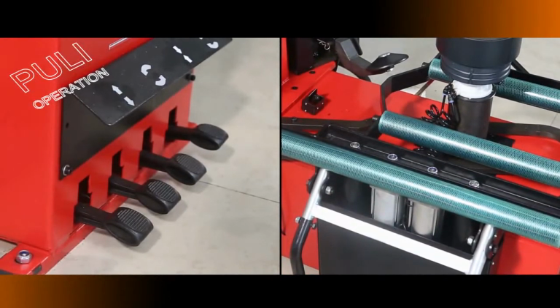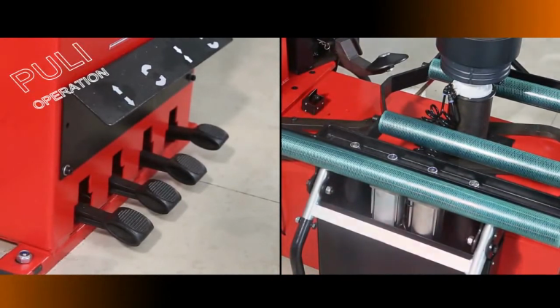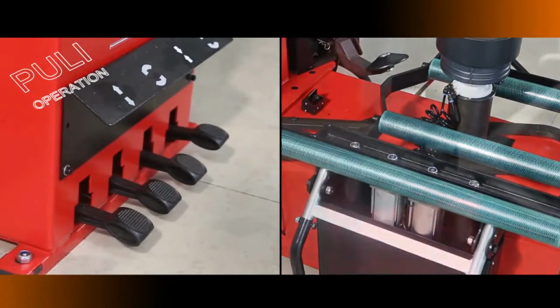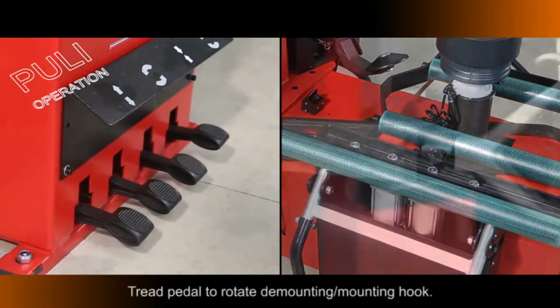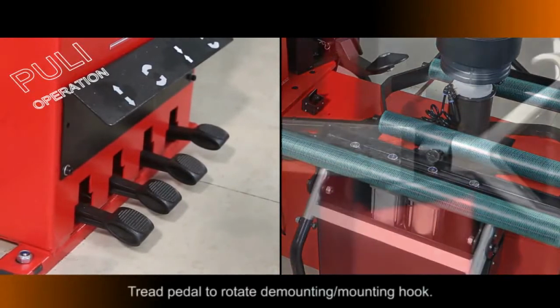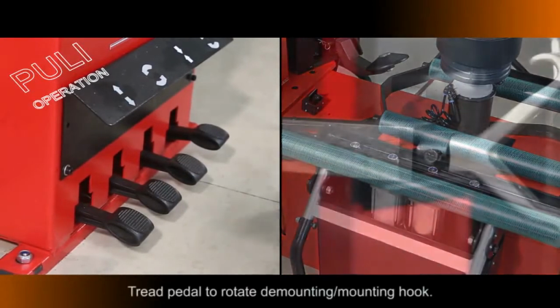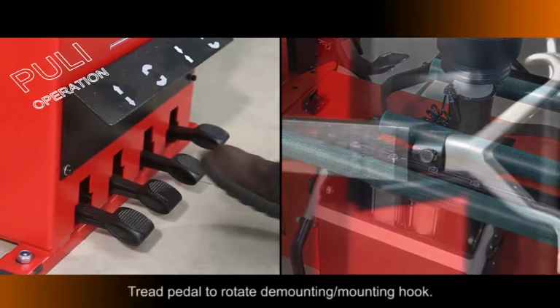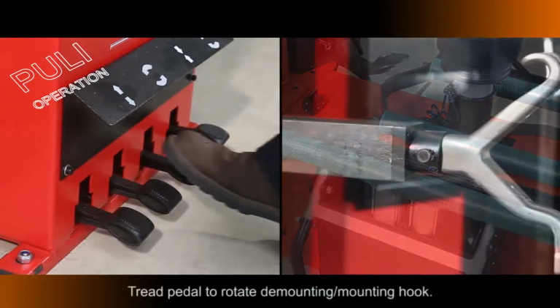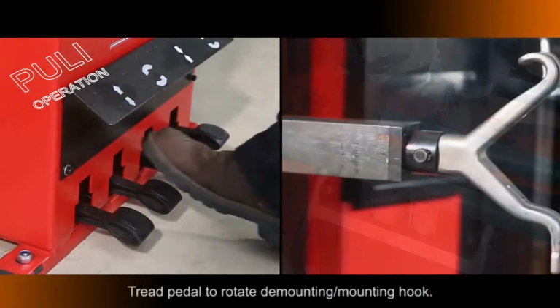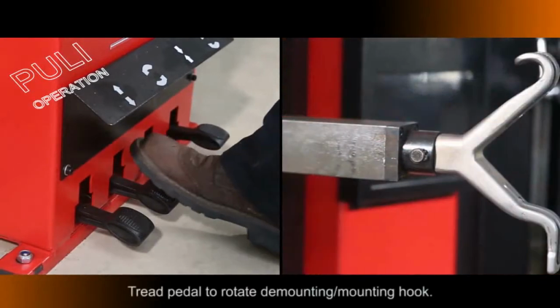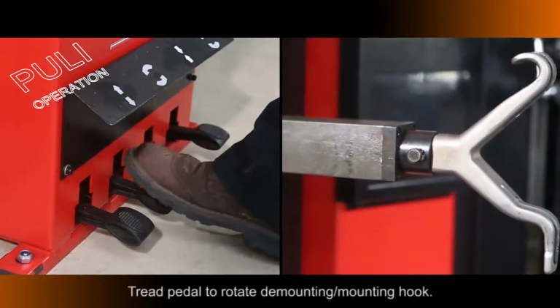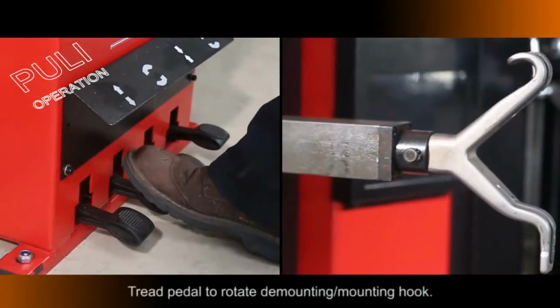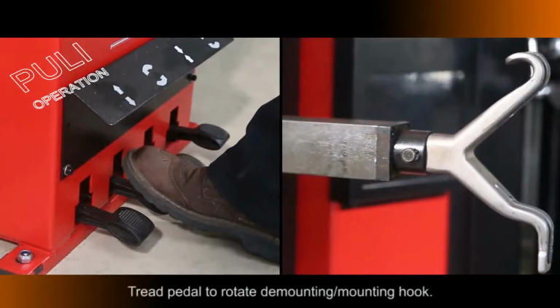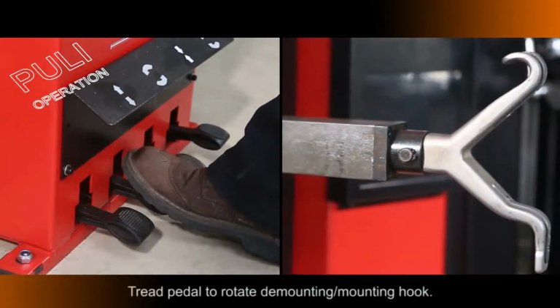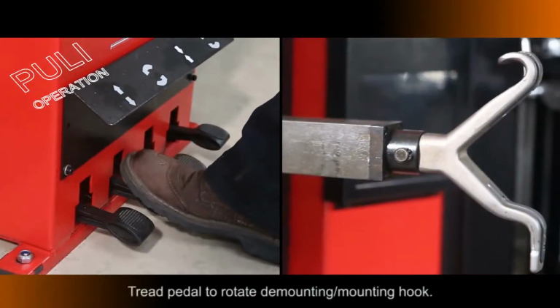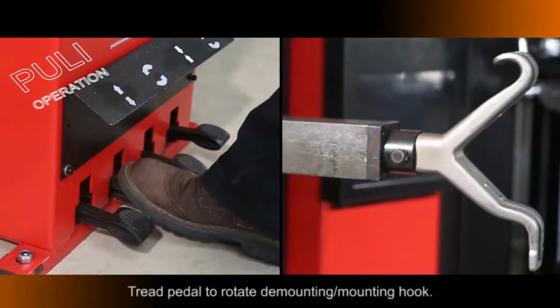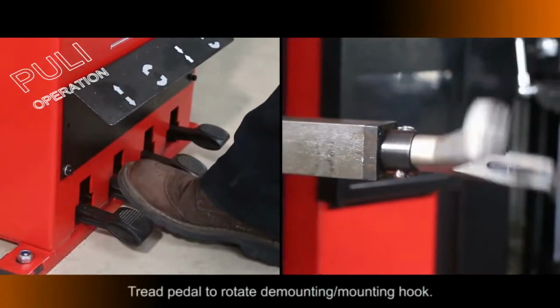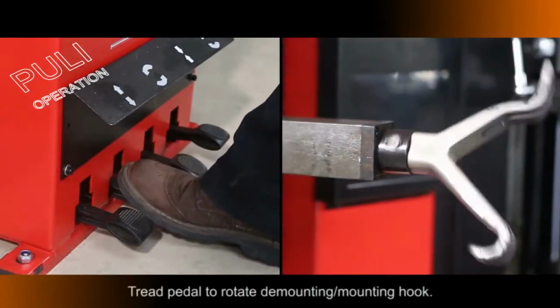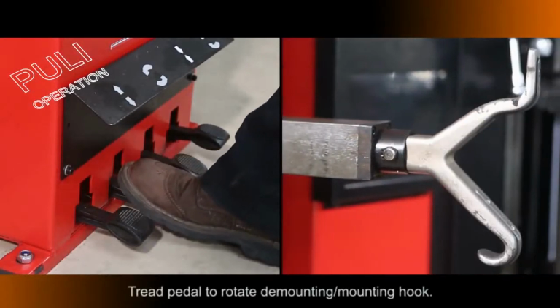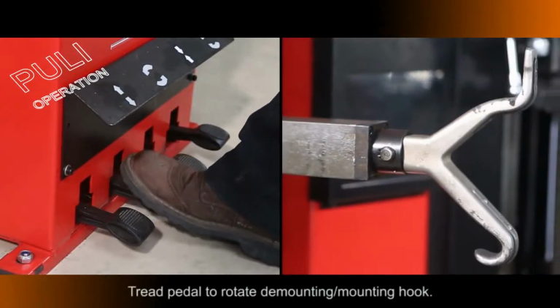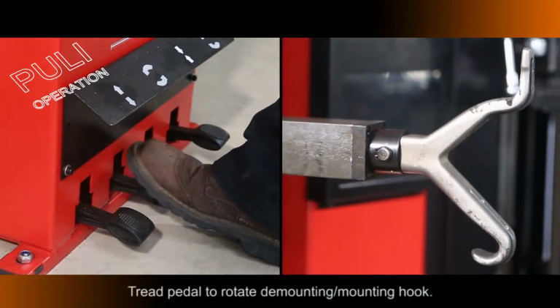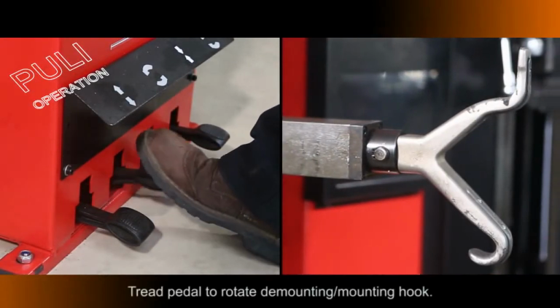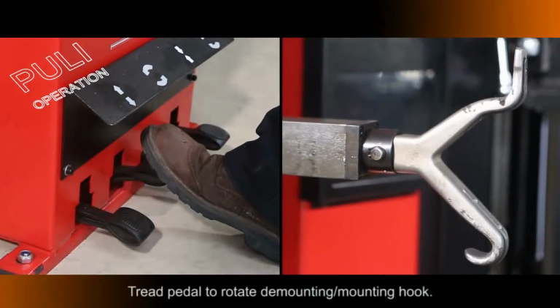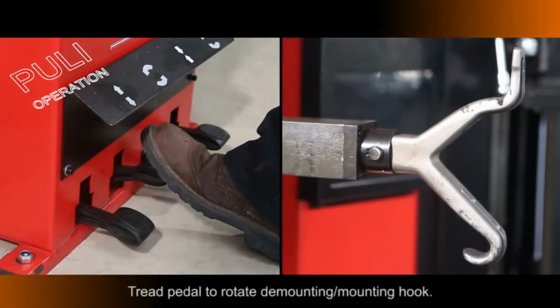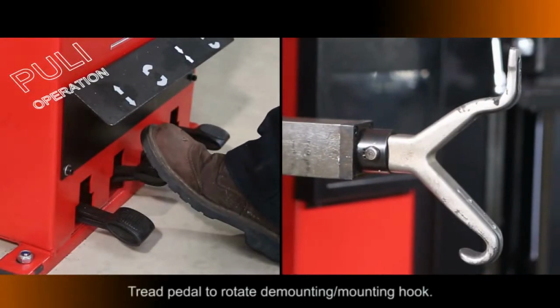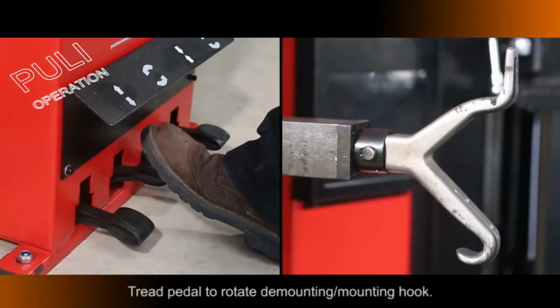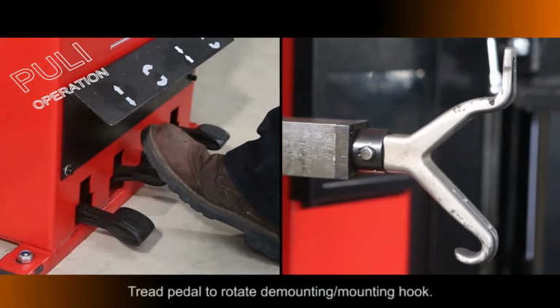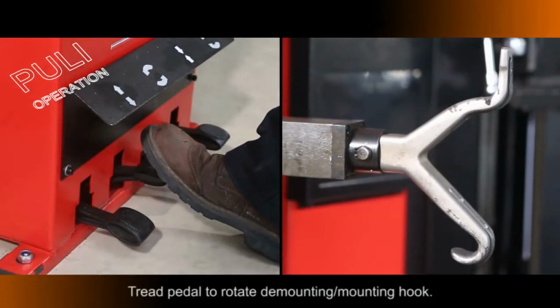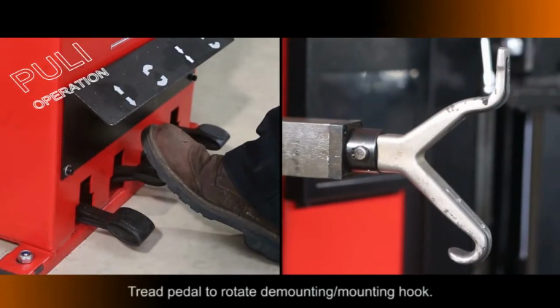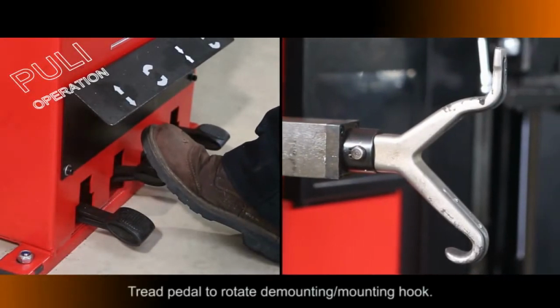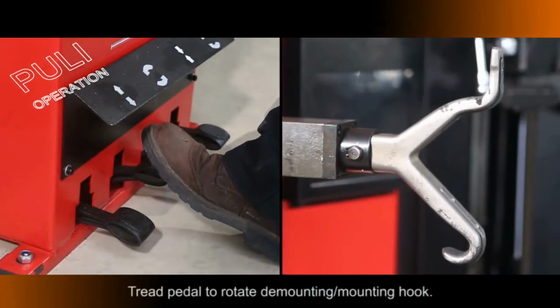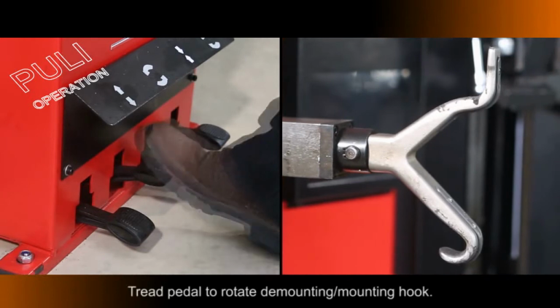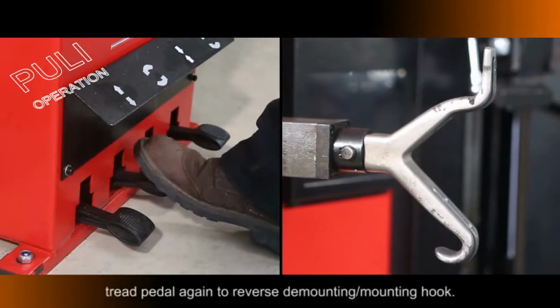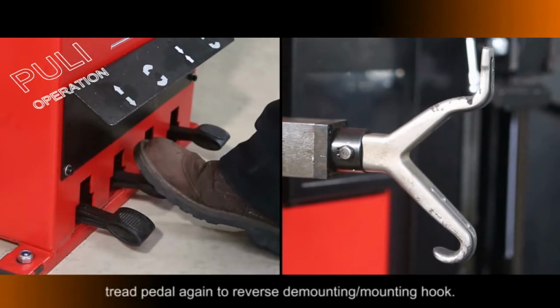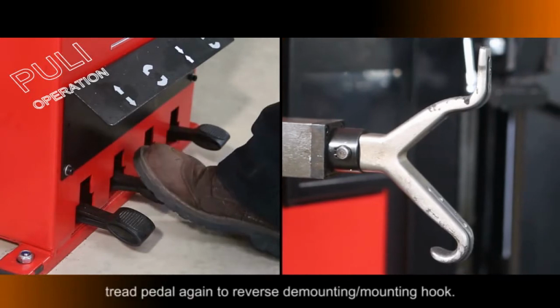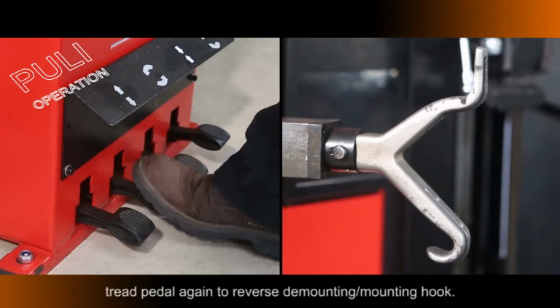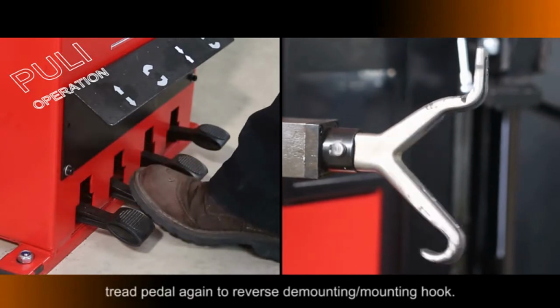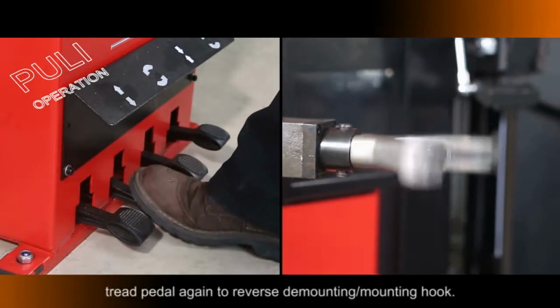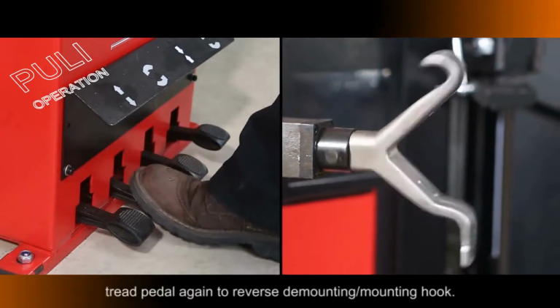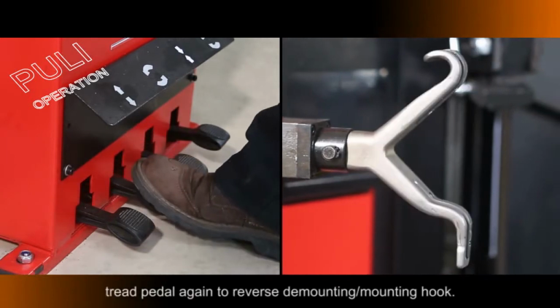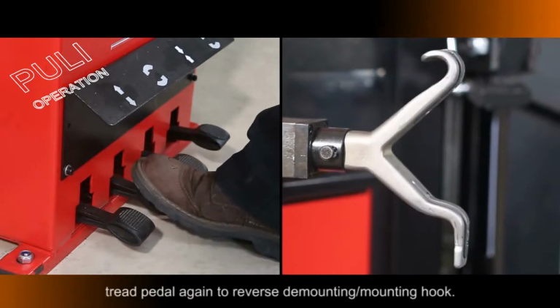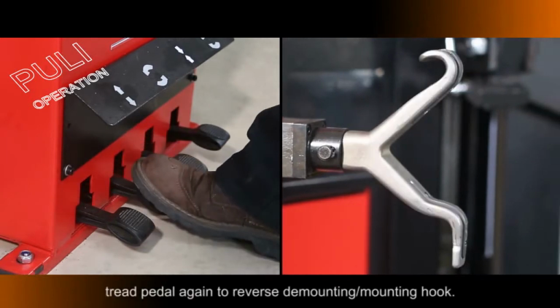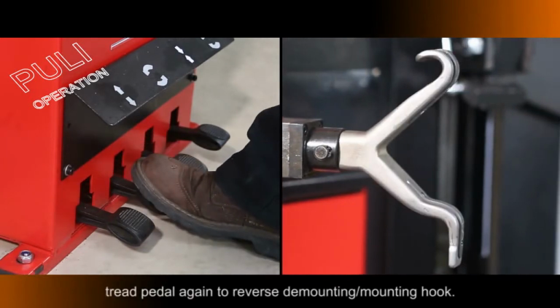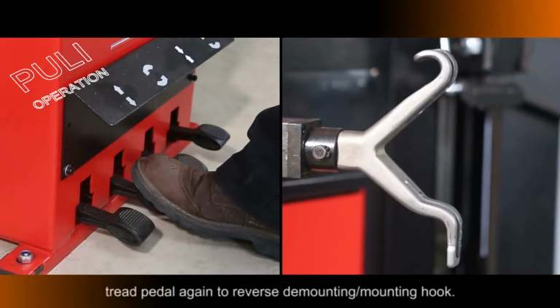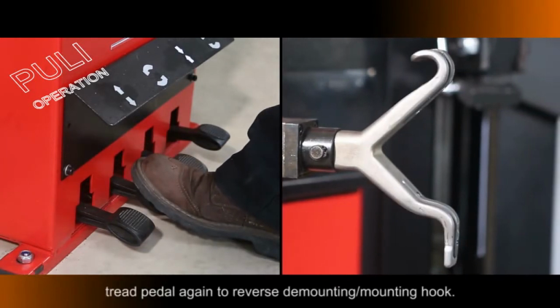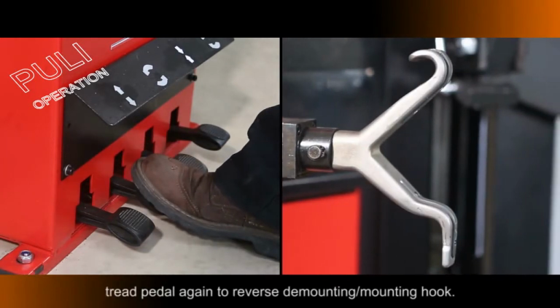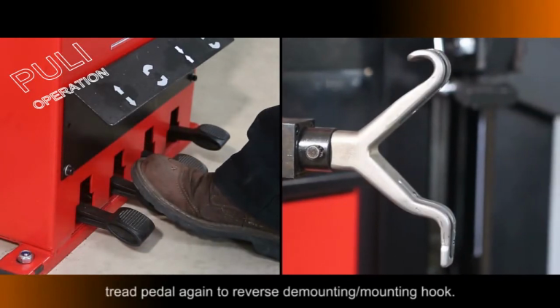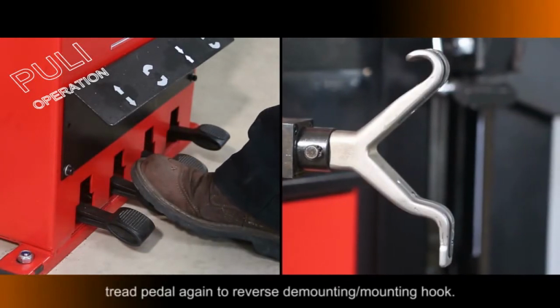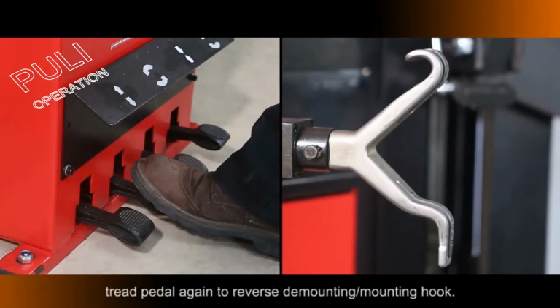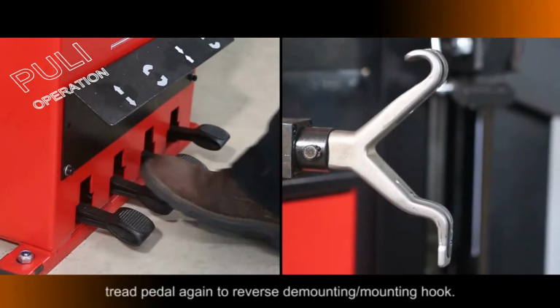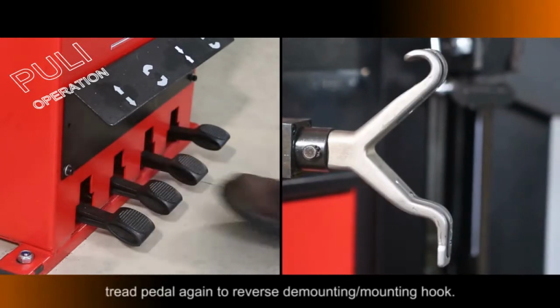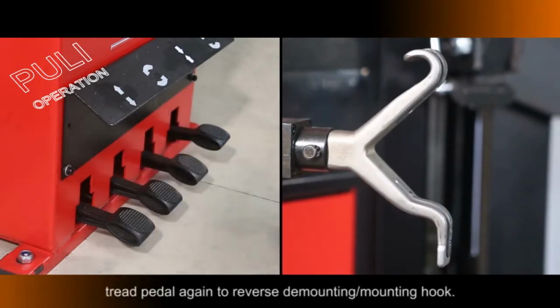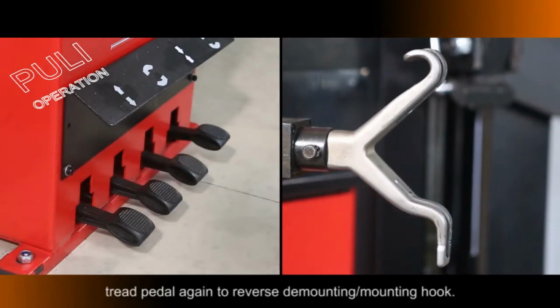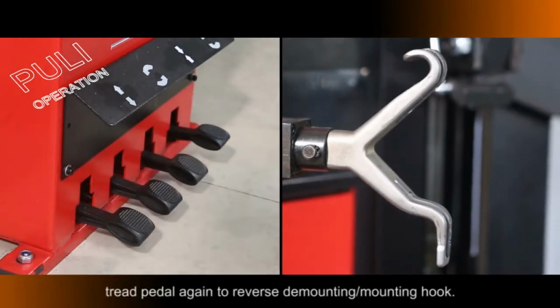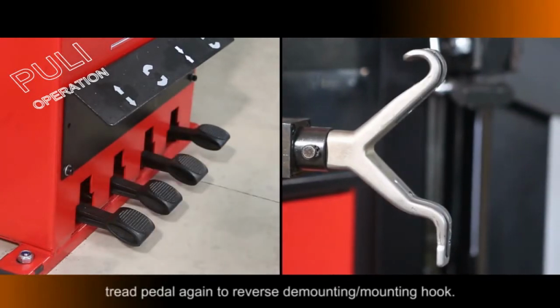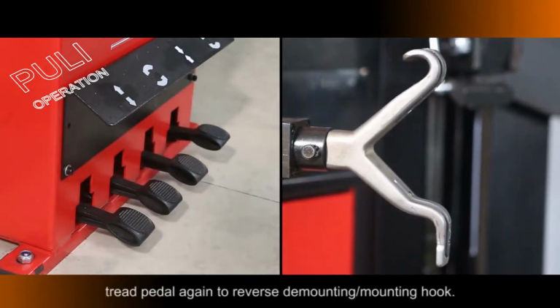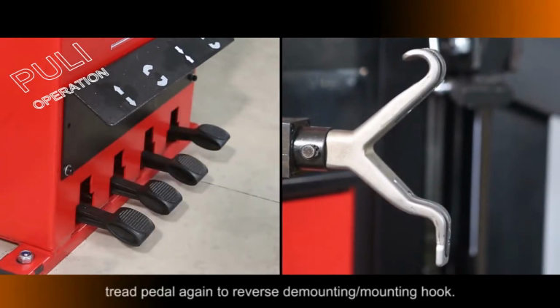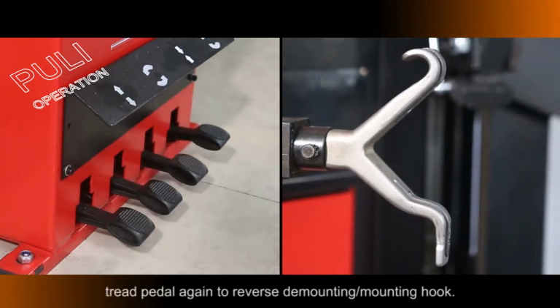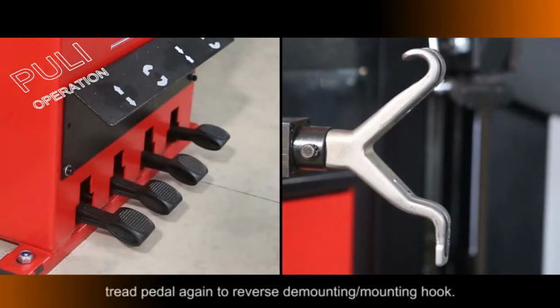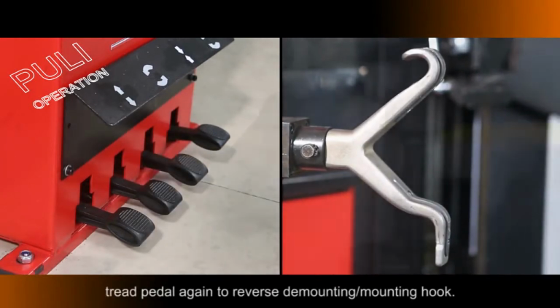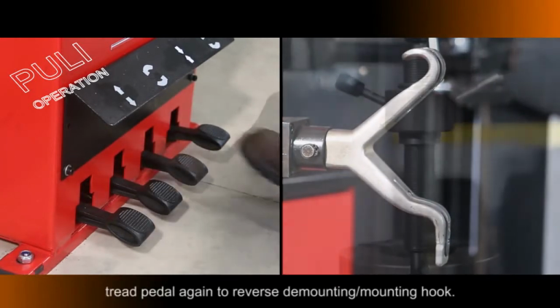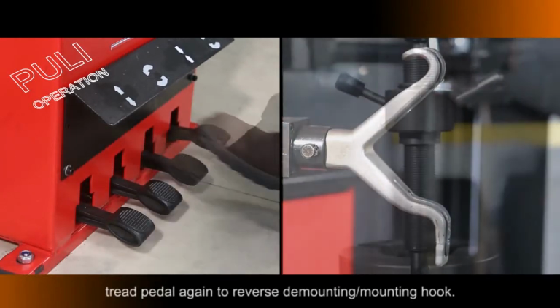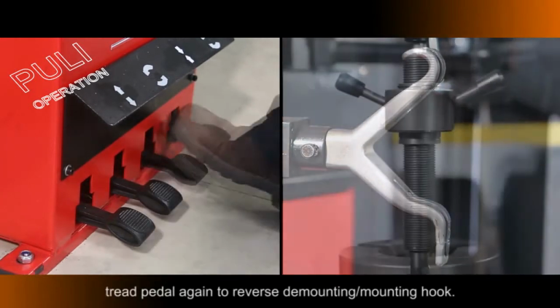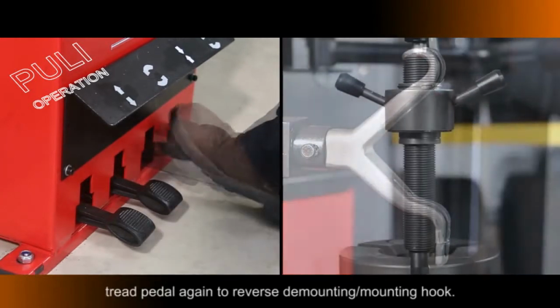Press the Pedal to rotate the mounting hook forward. Press the Pedal again to reverse the mounting hook direction.